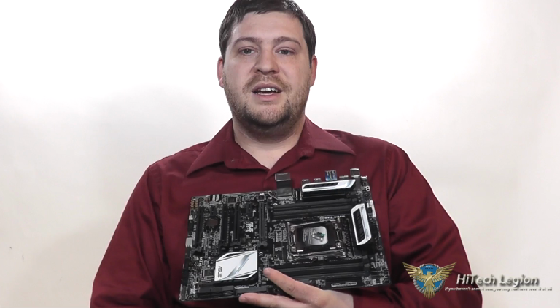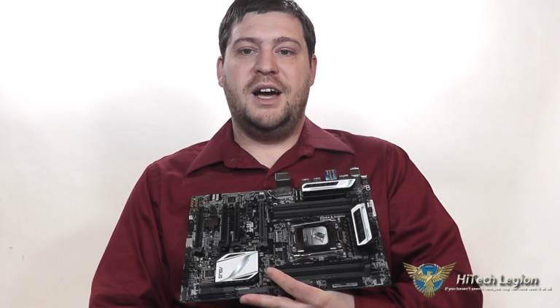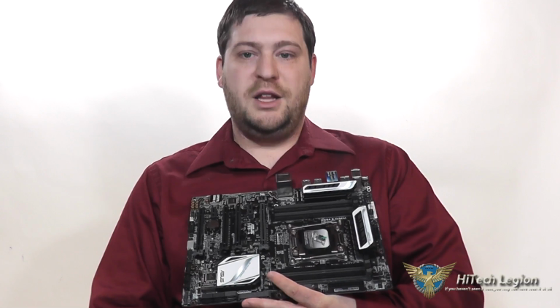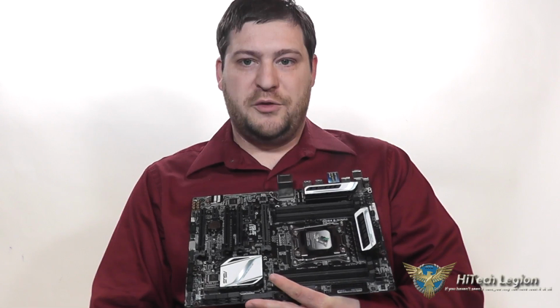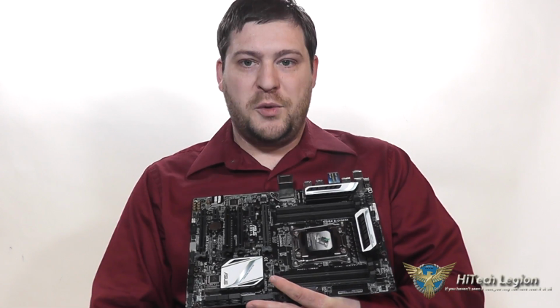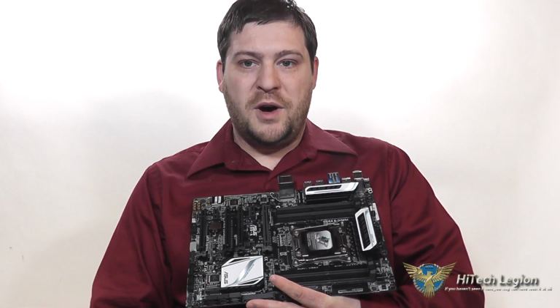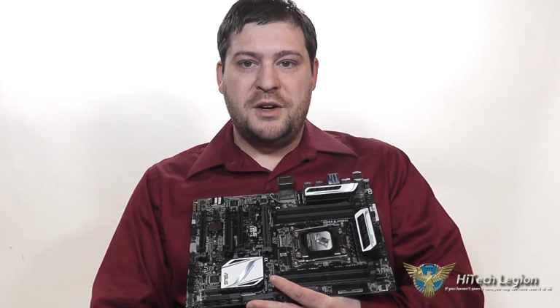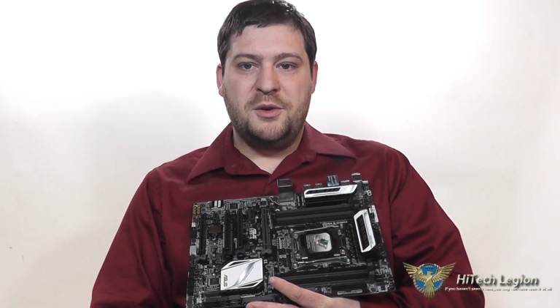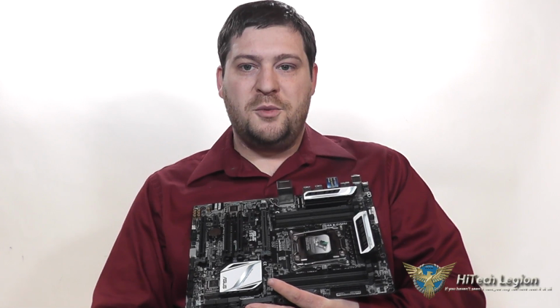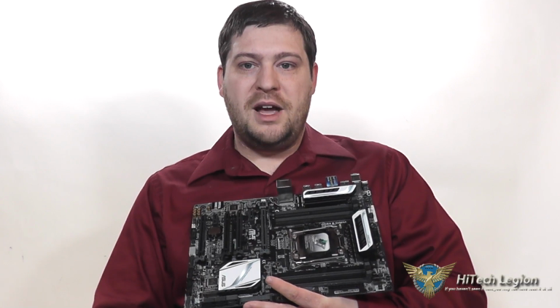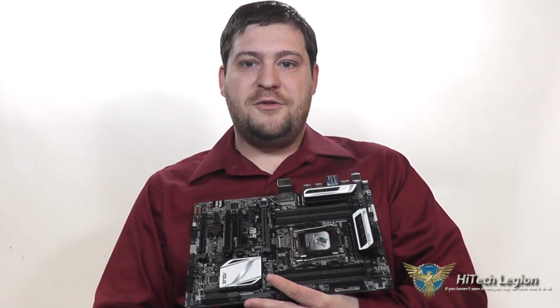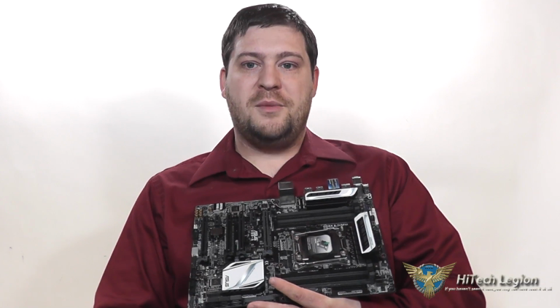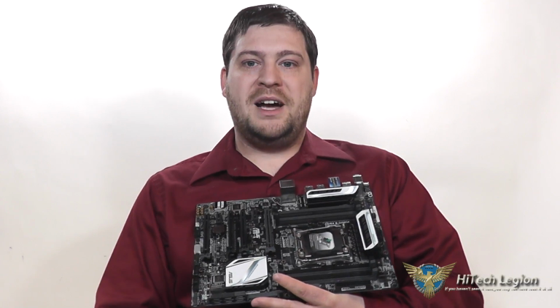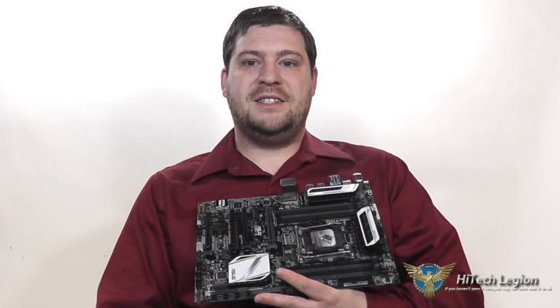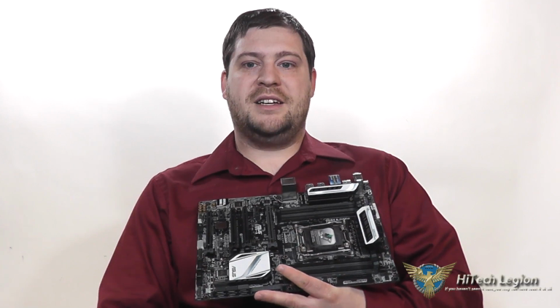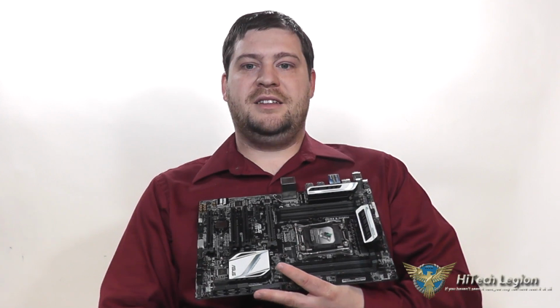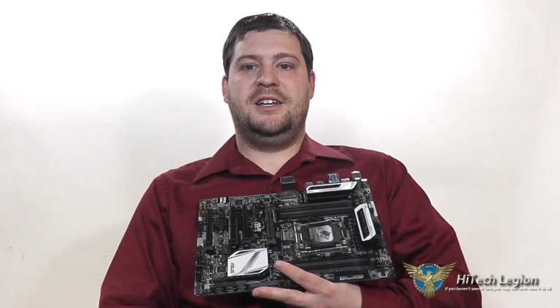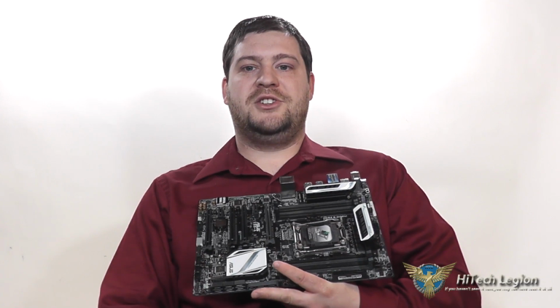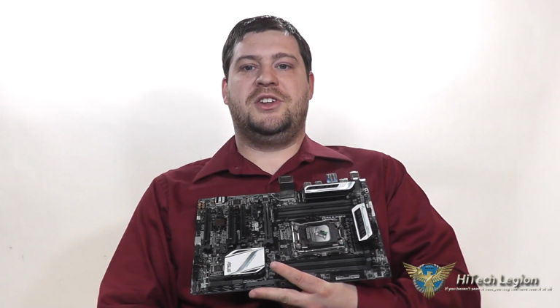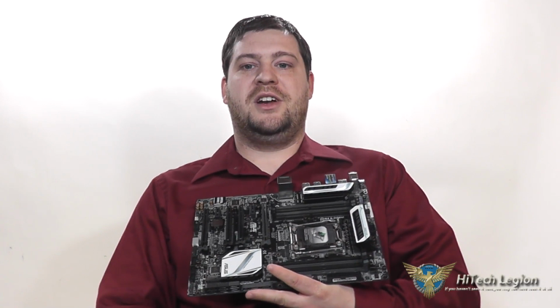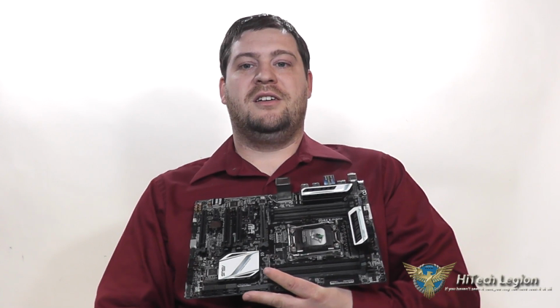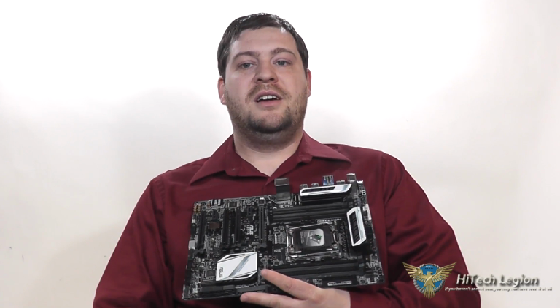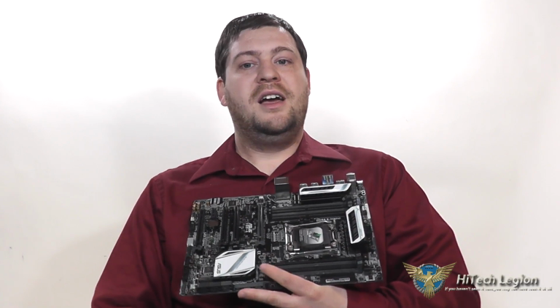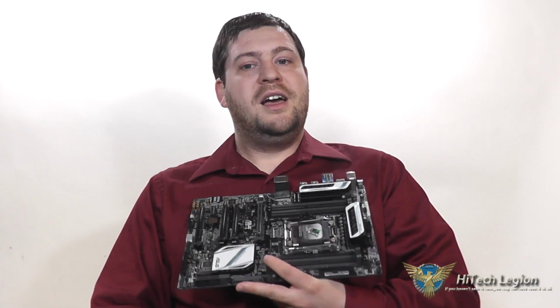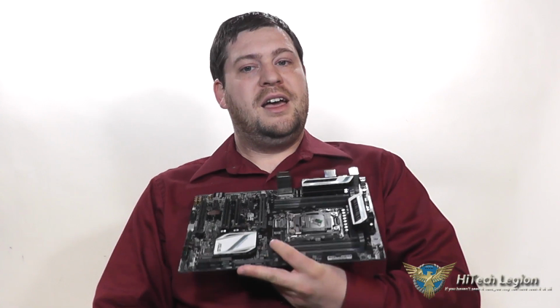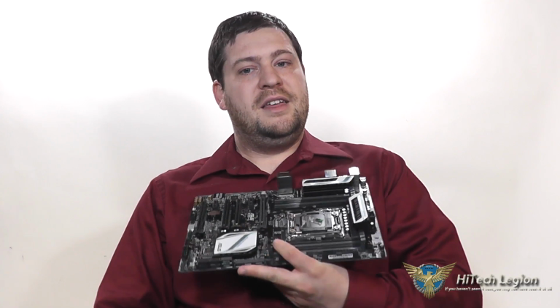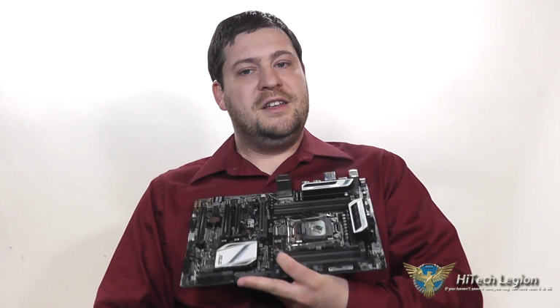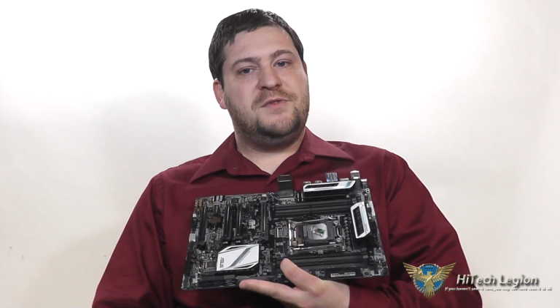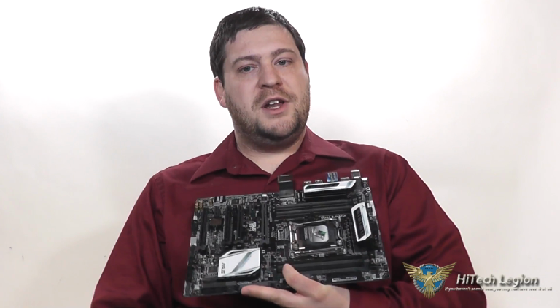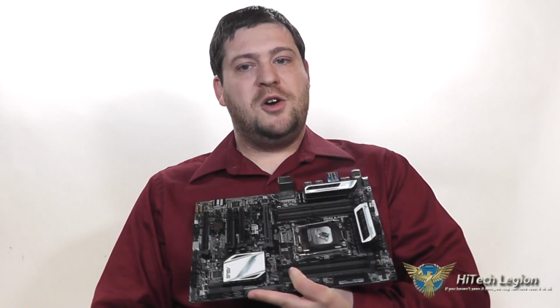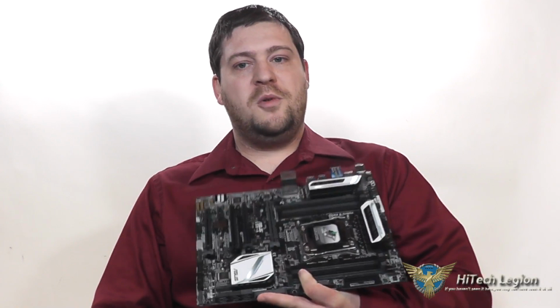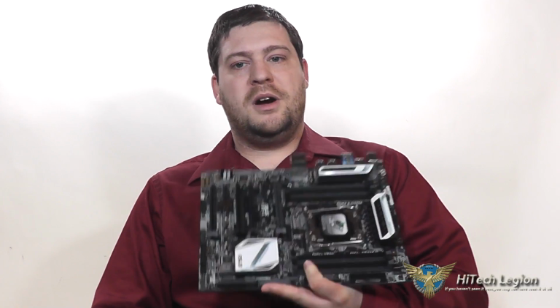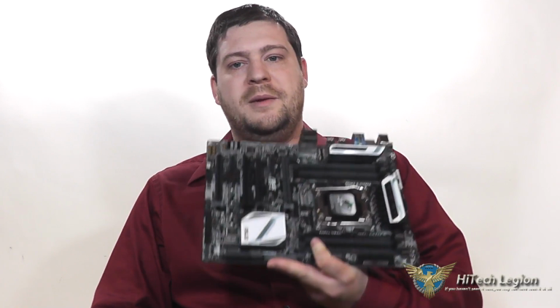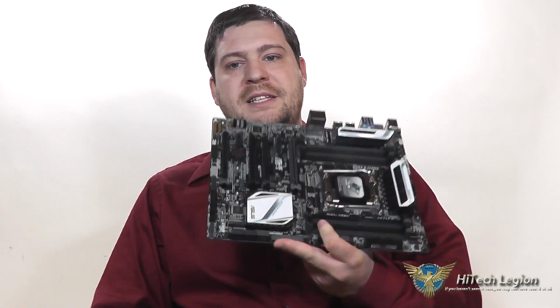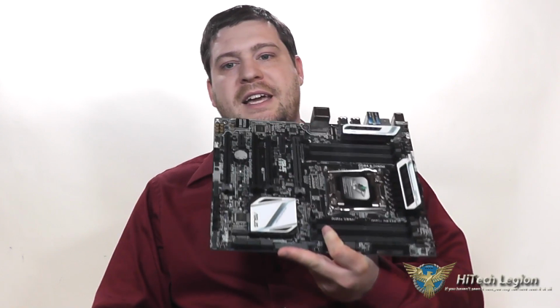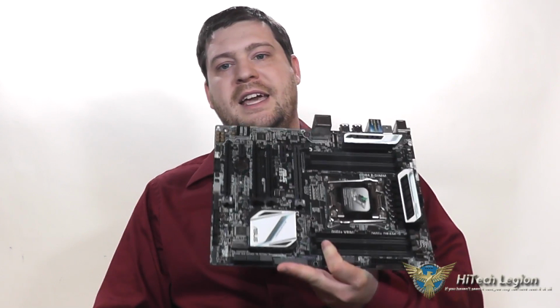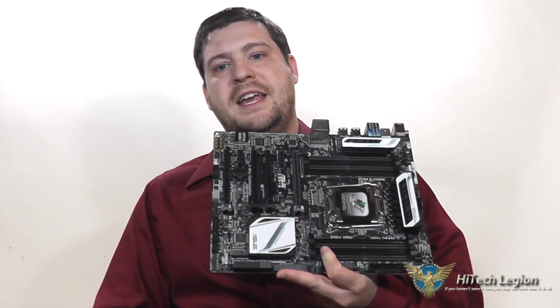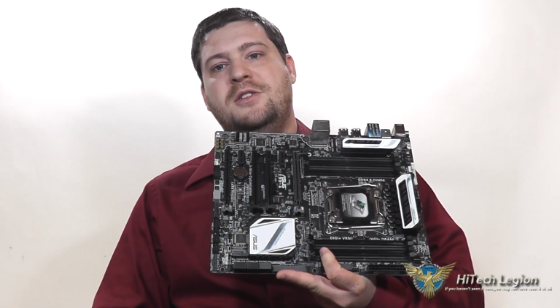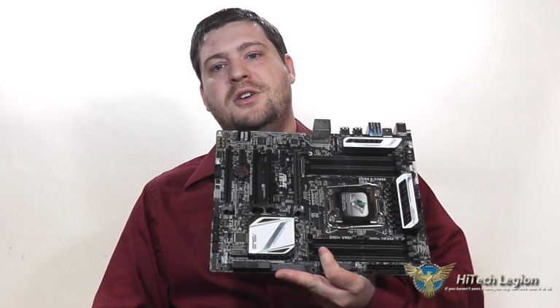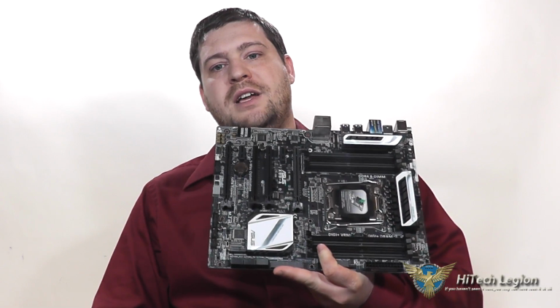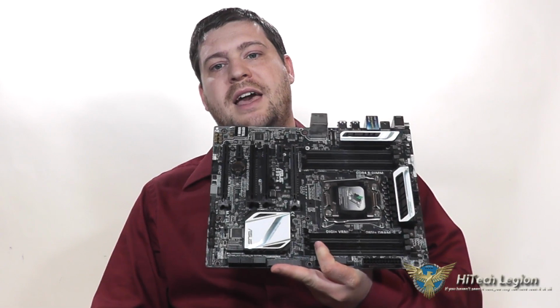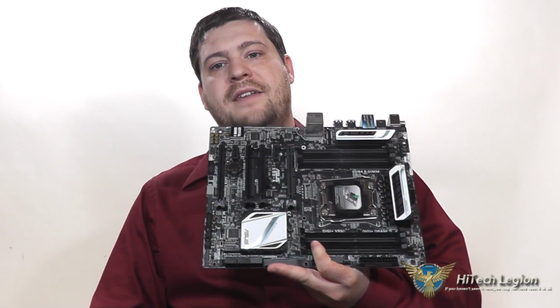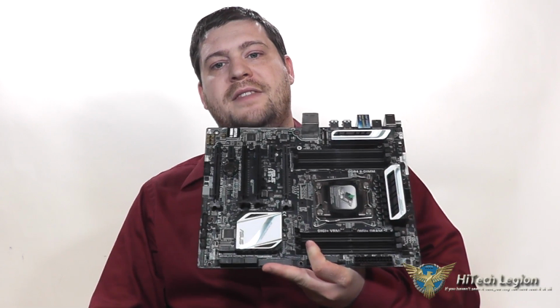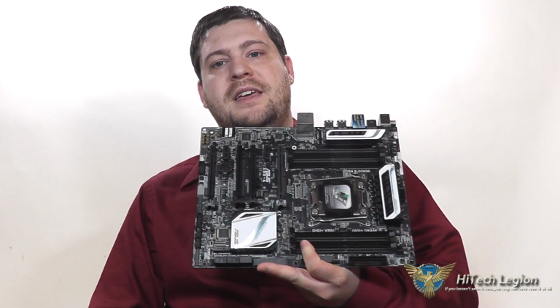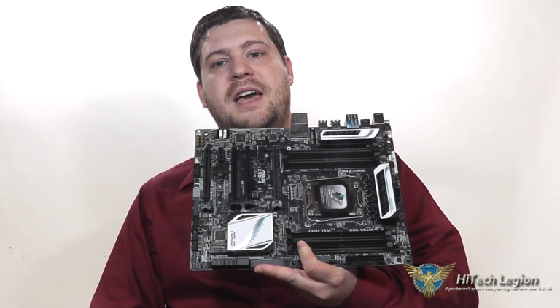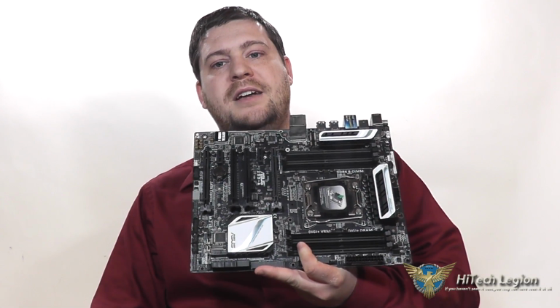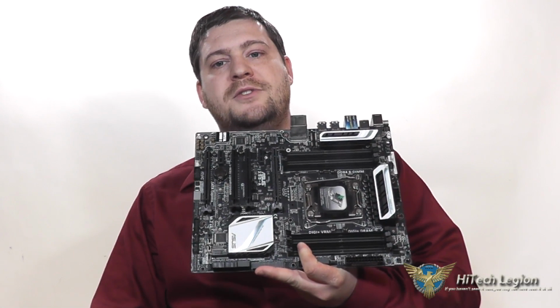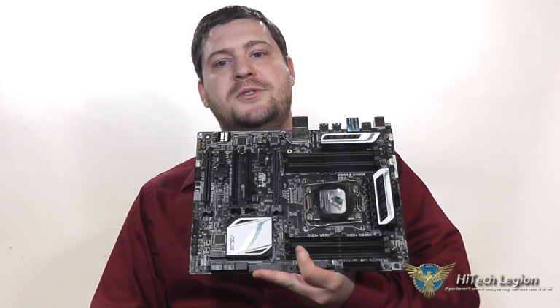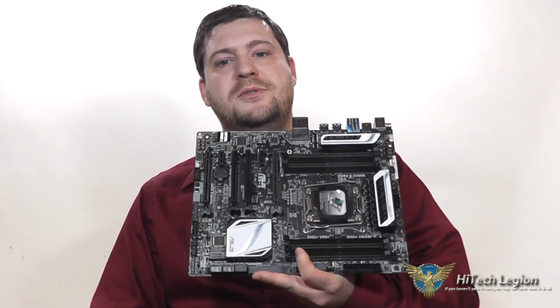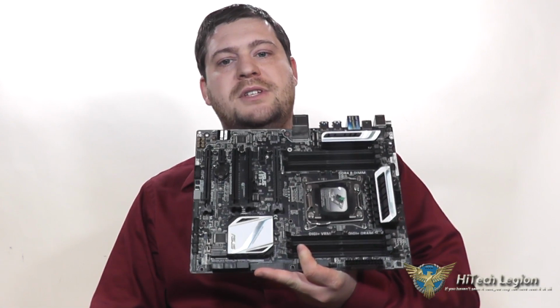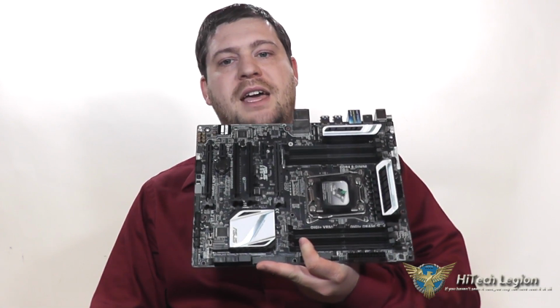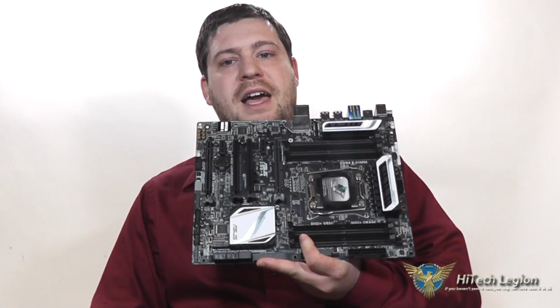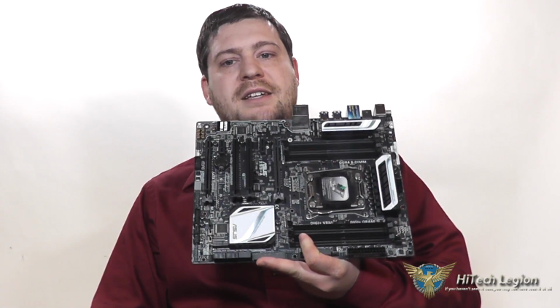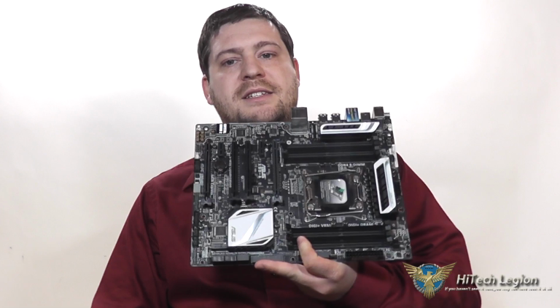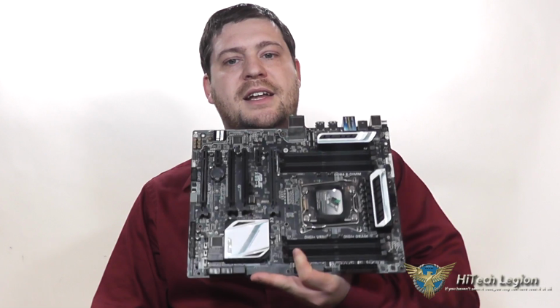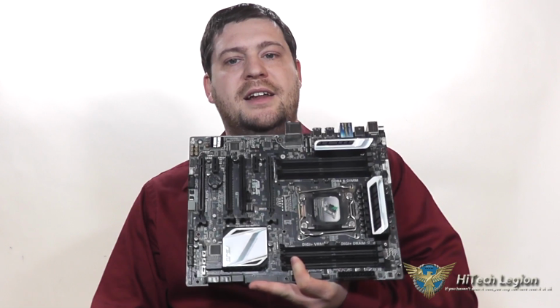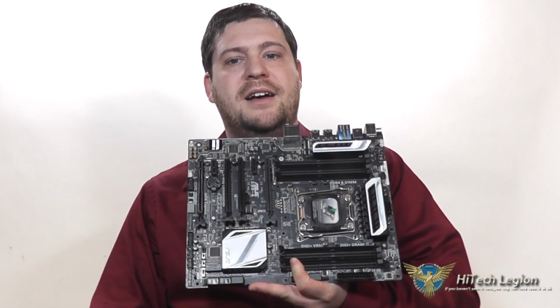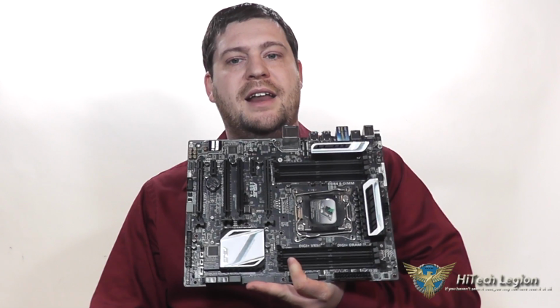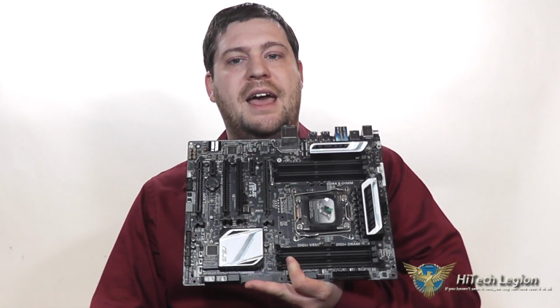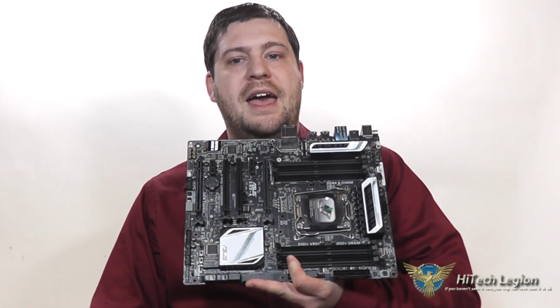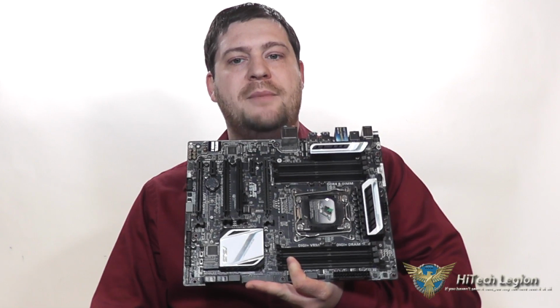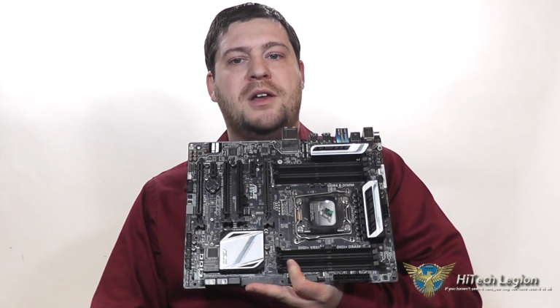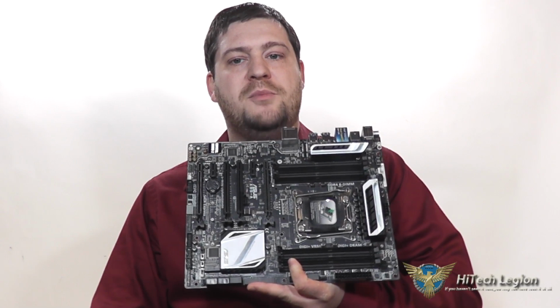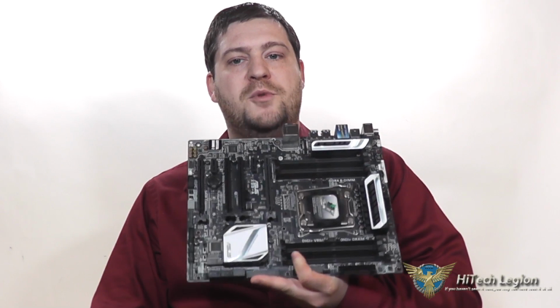Hello everyone, Wade from Hi-Tec Legion here. In this video we're going to be taking a look at the Asus X99A motherboard.